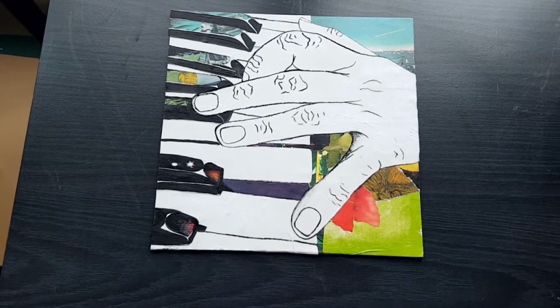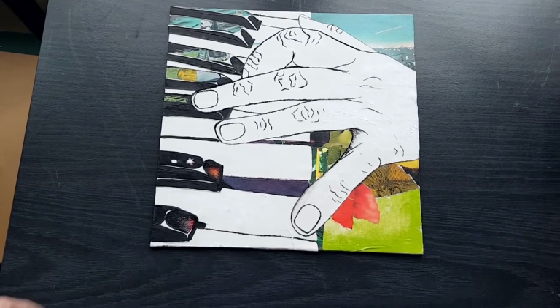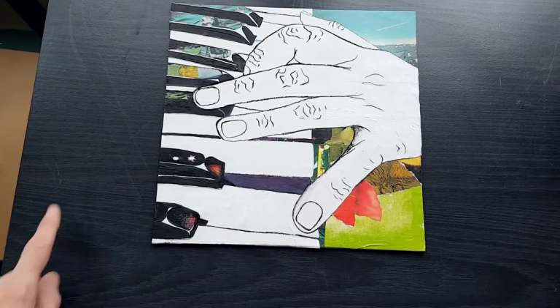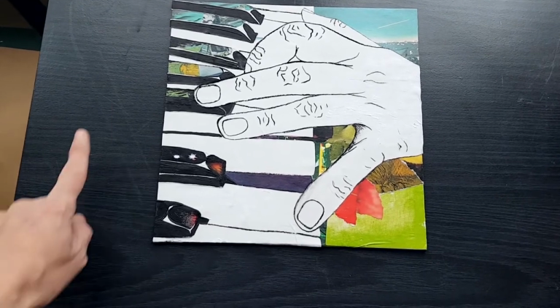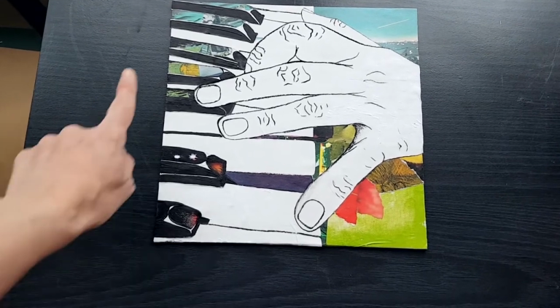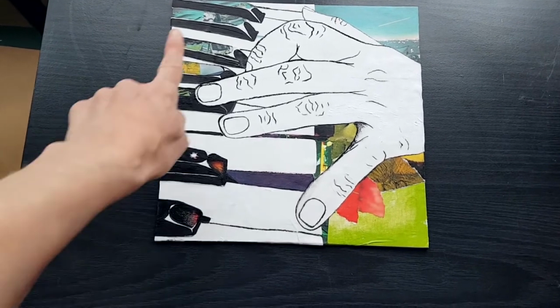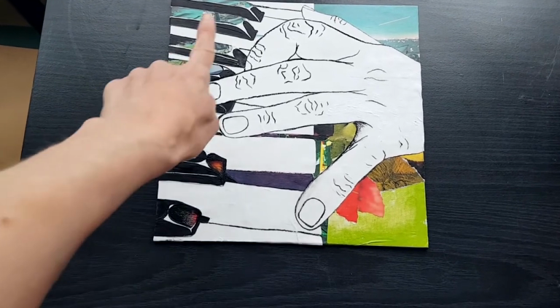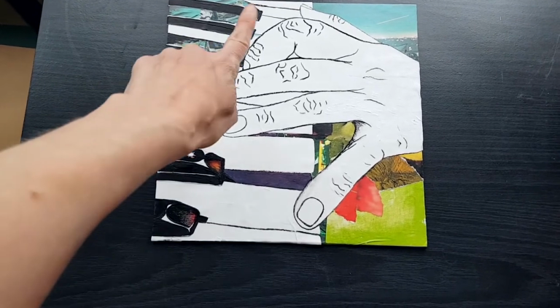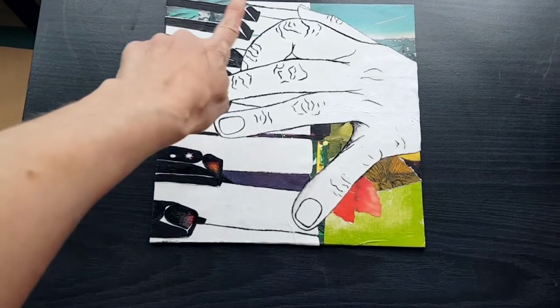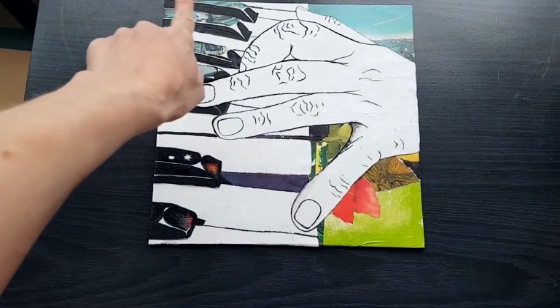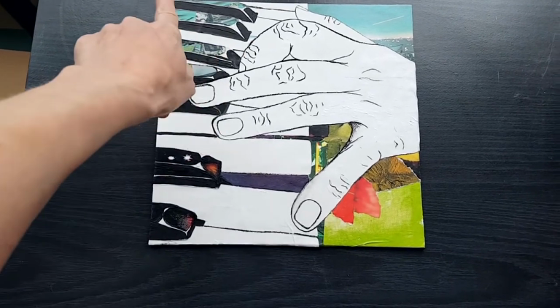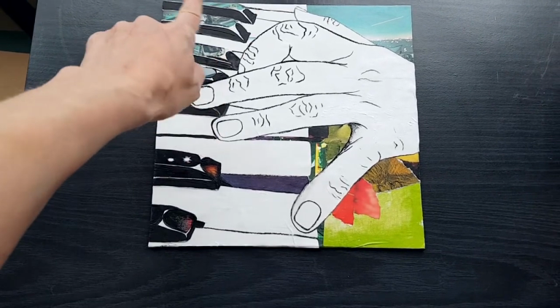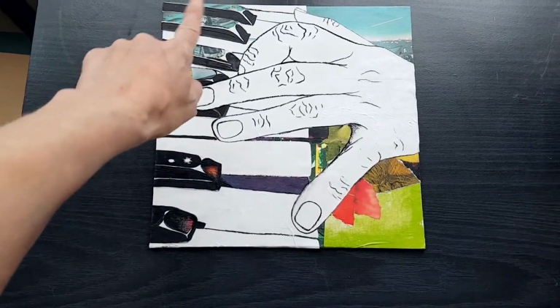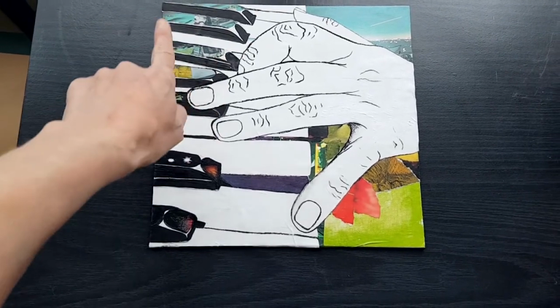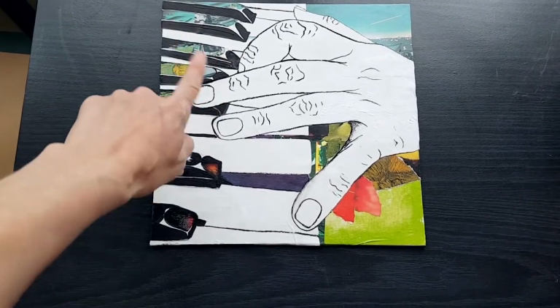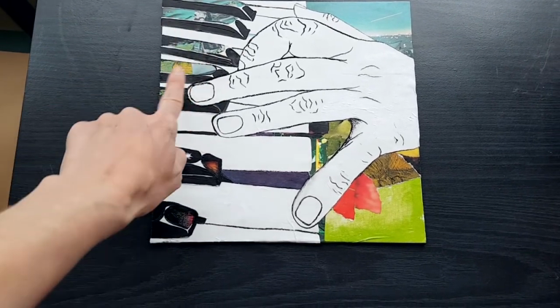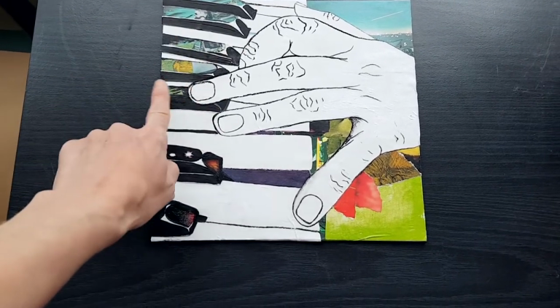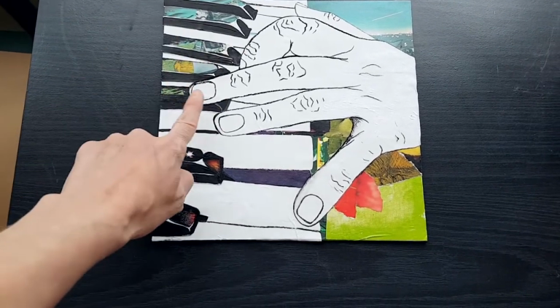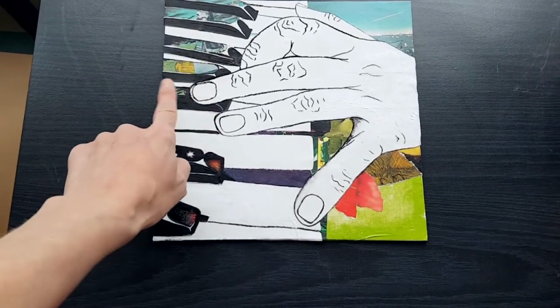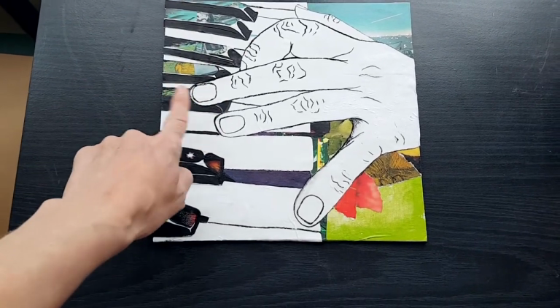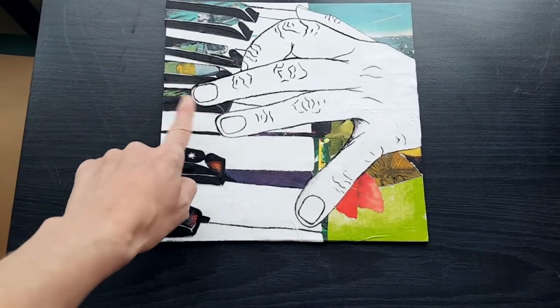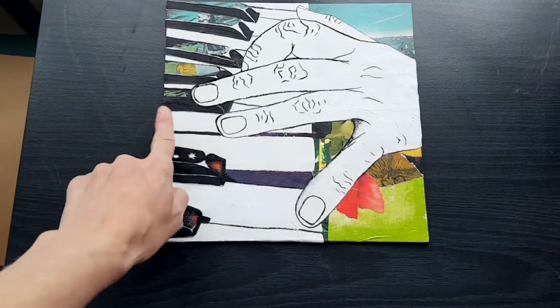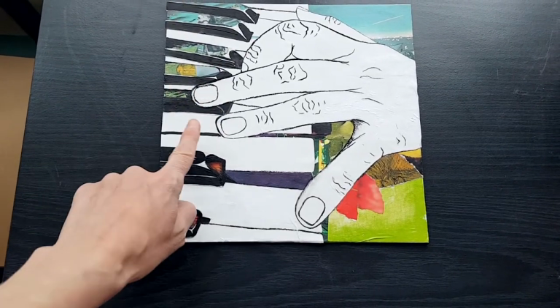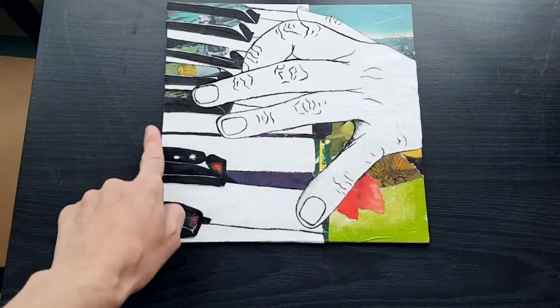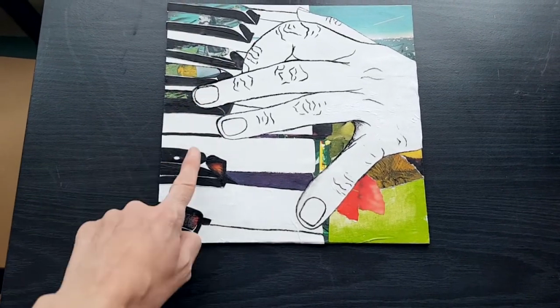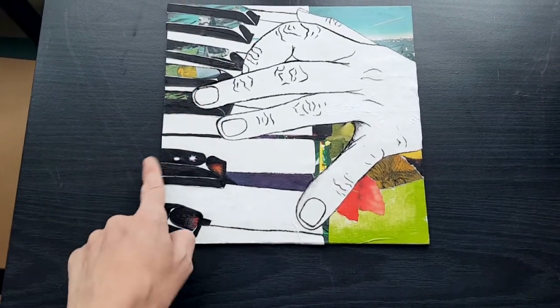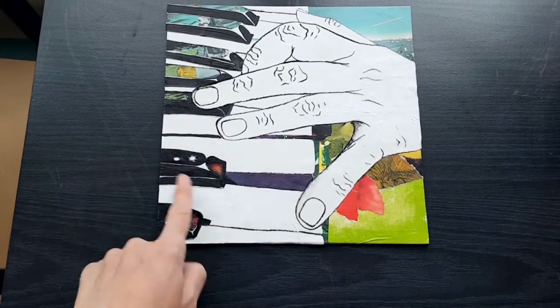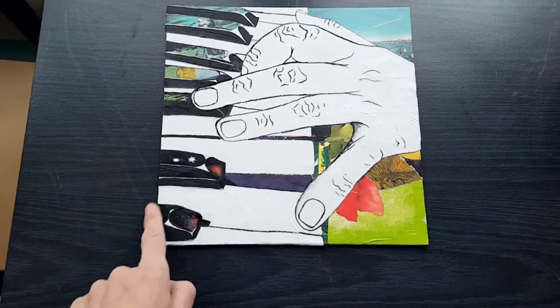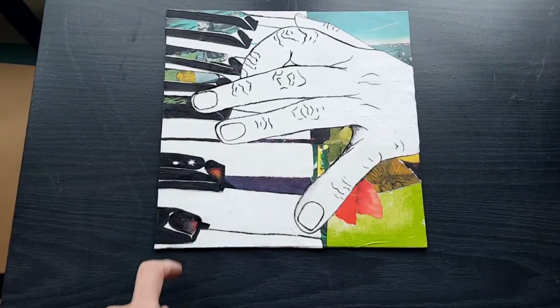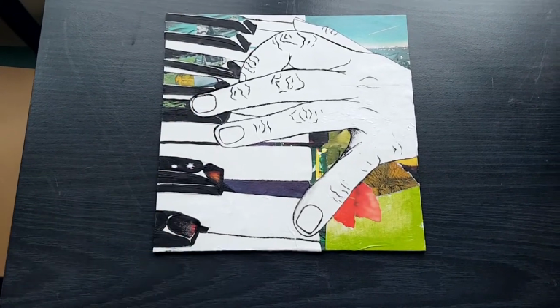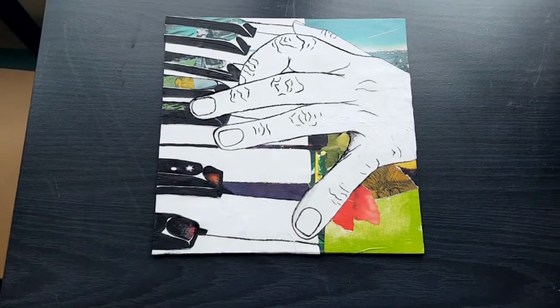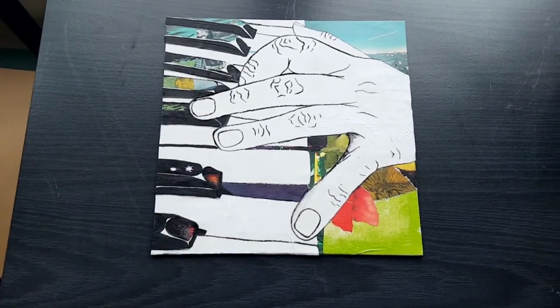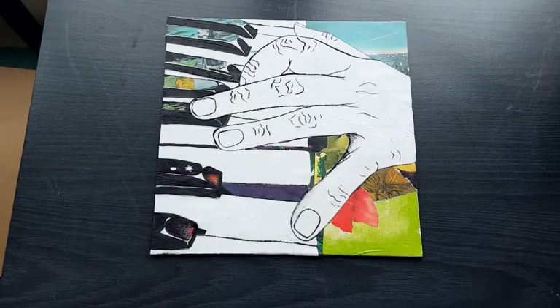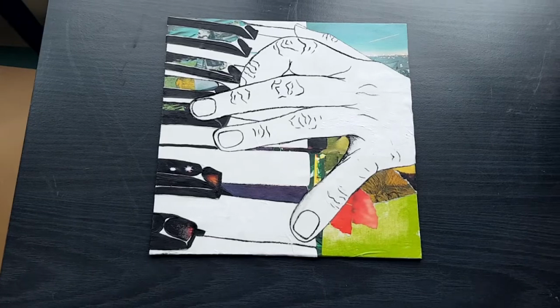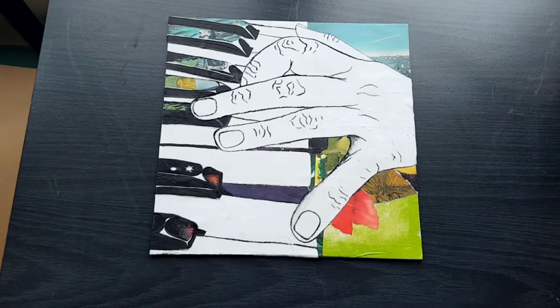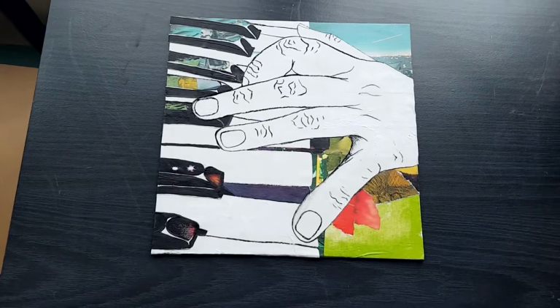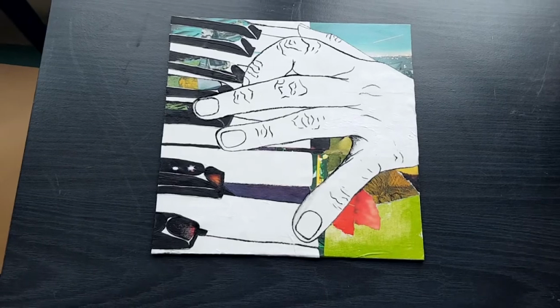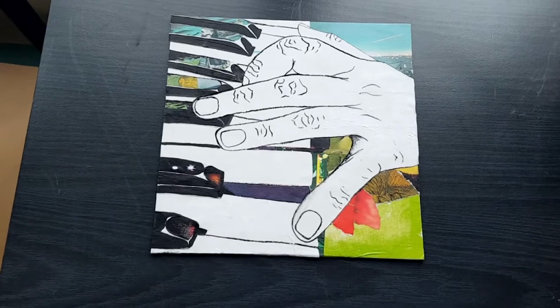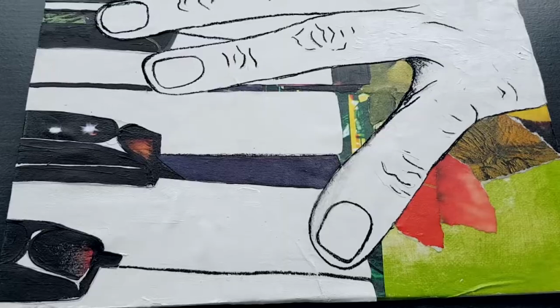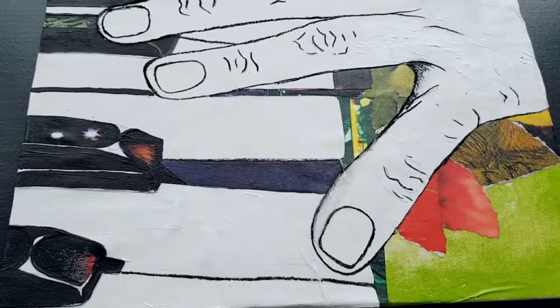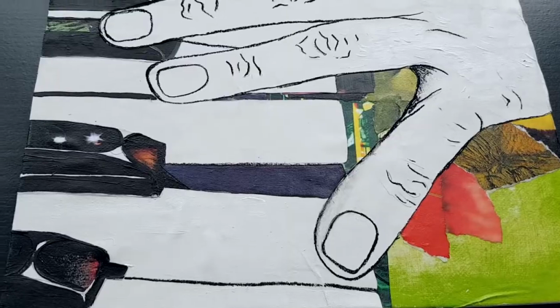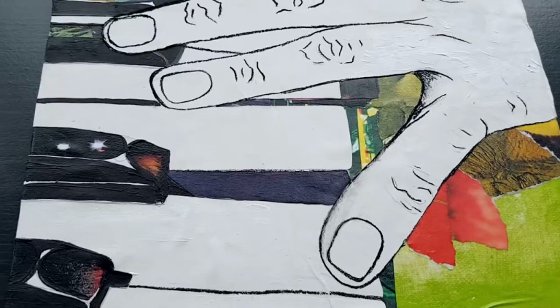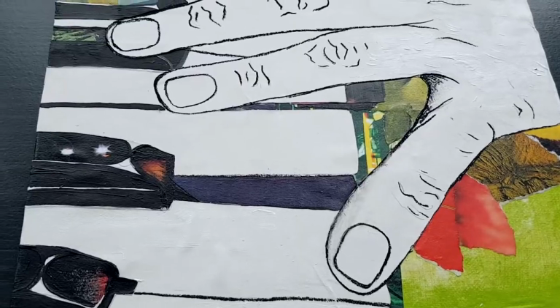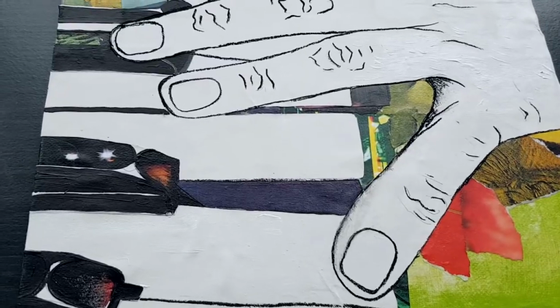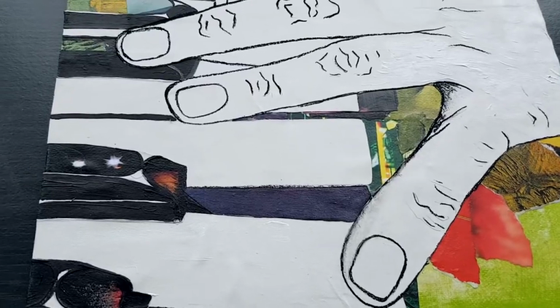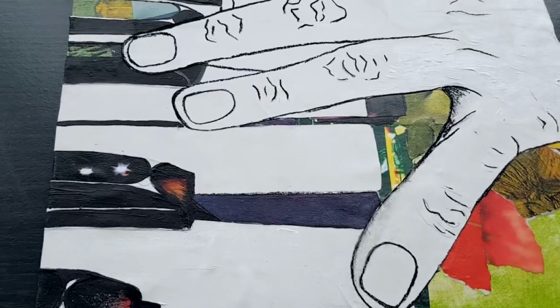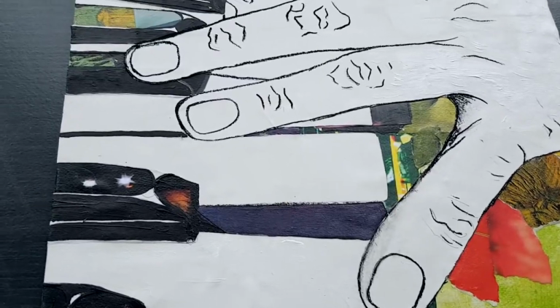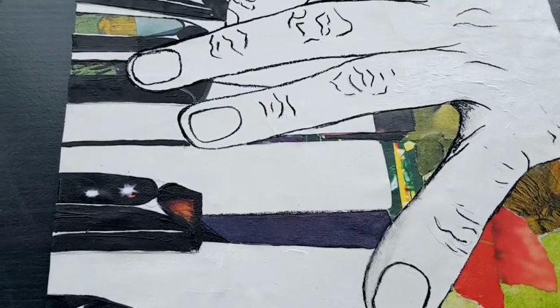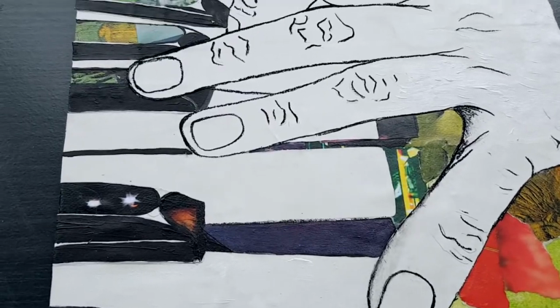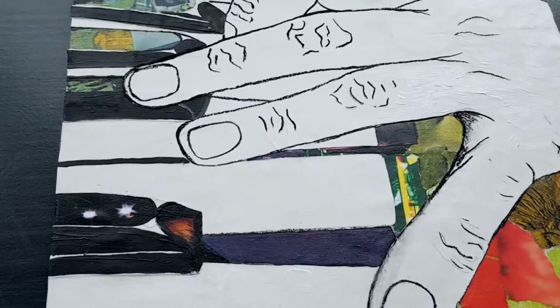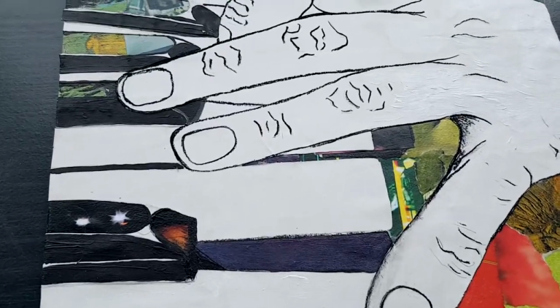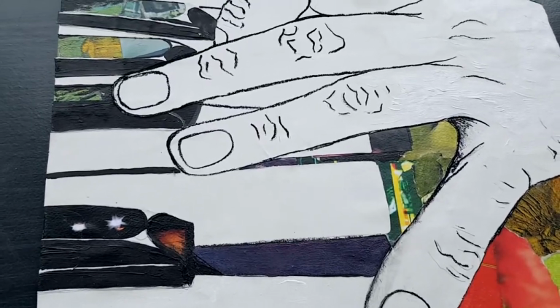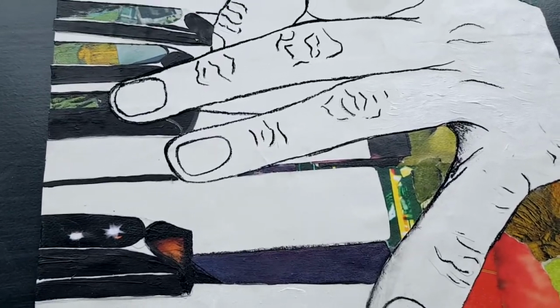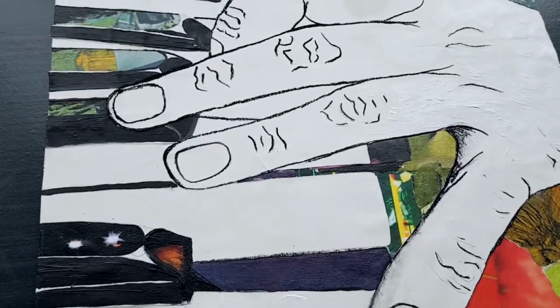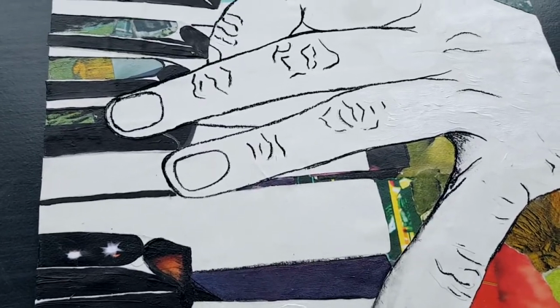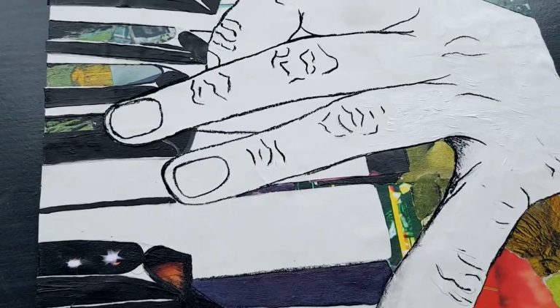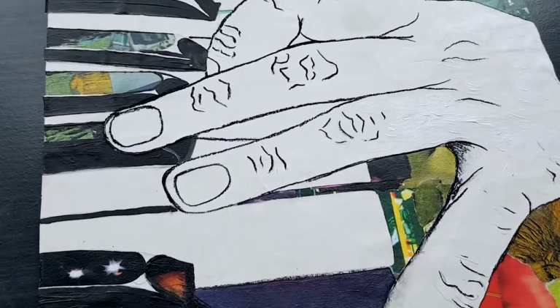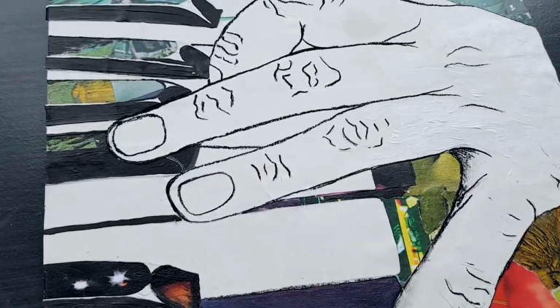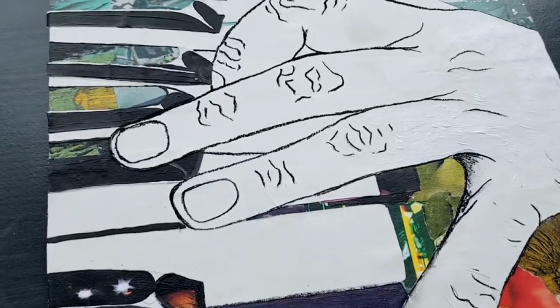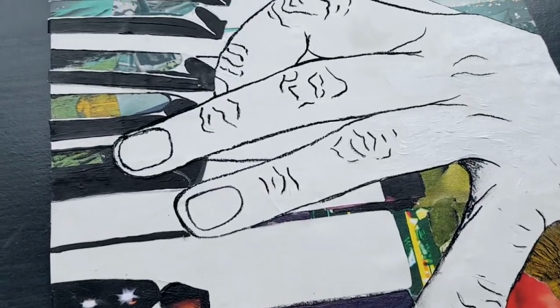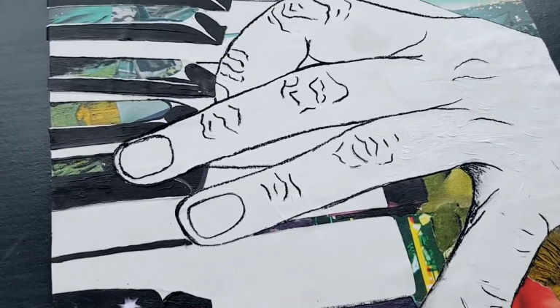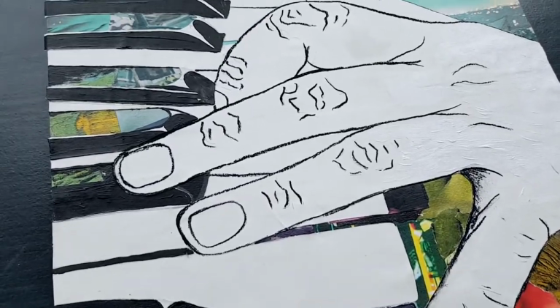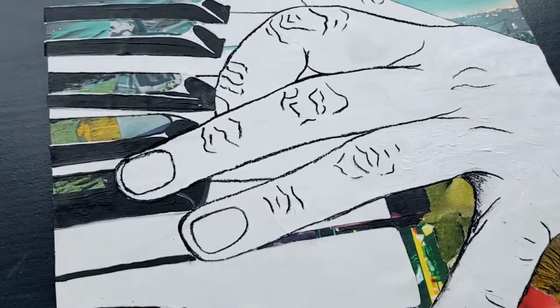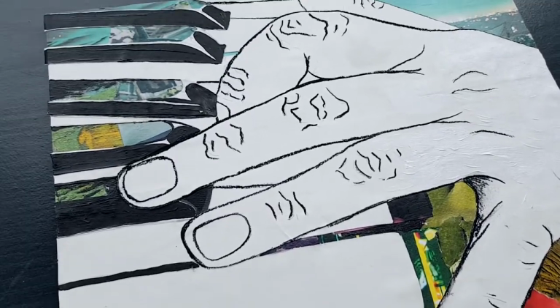I really love the notes peeking through here. Overall, I'm very, very satisfied with this.